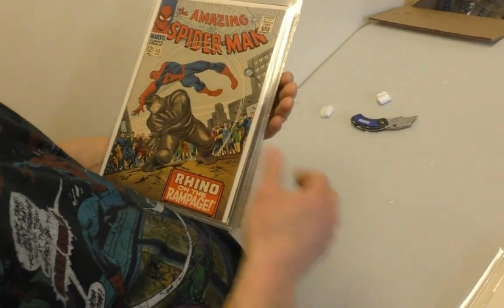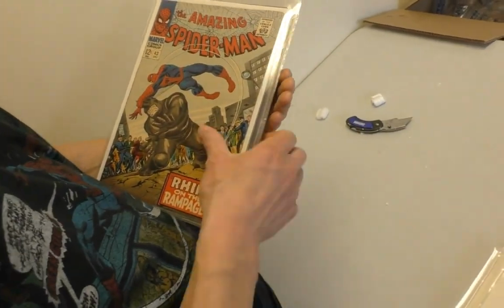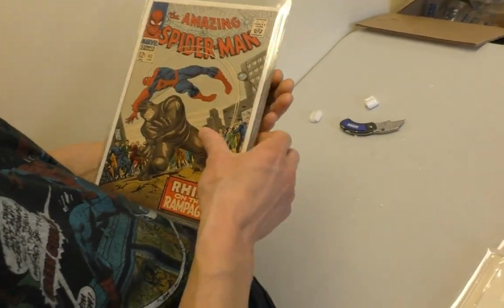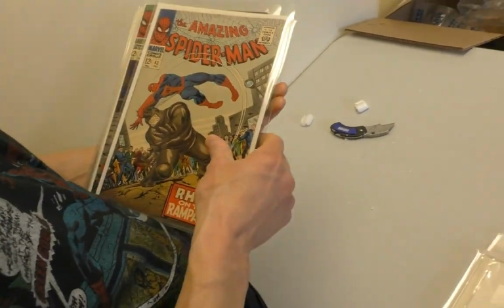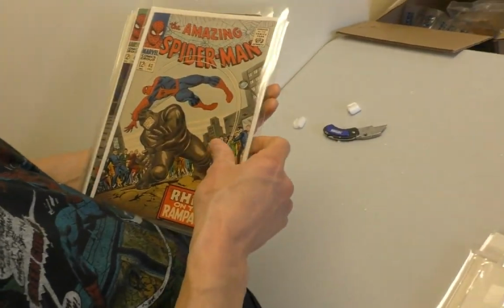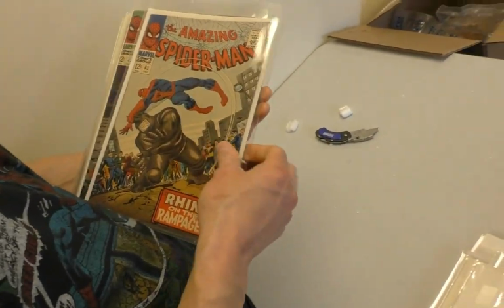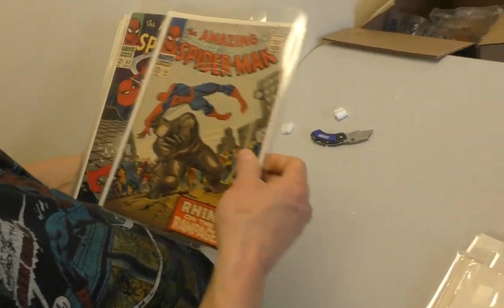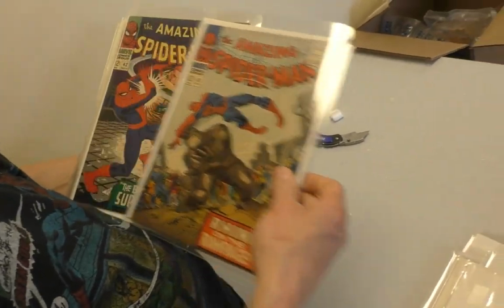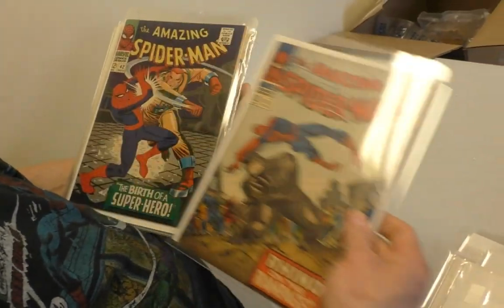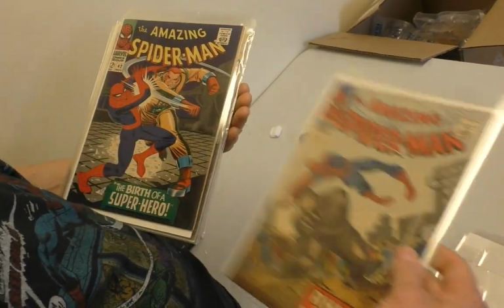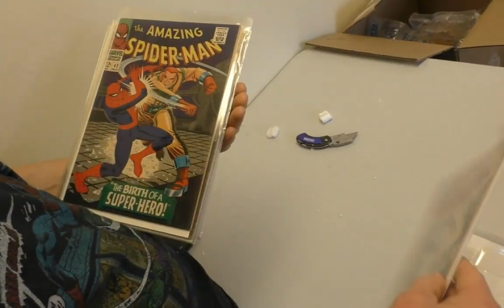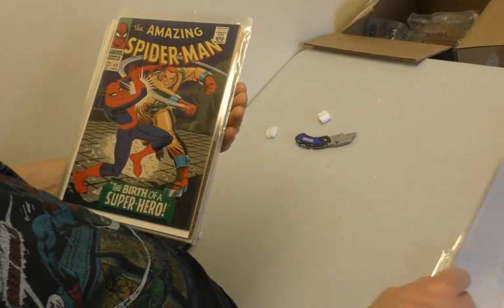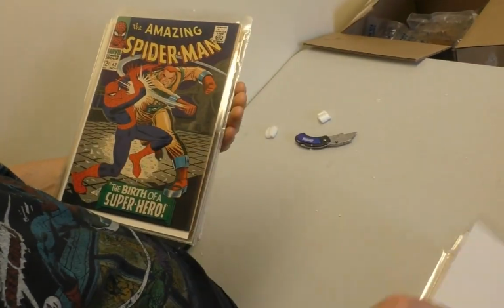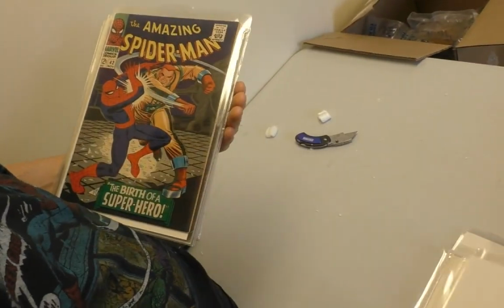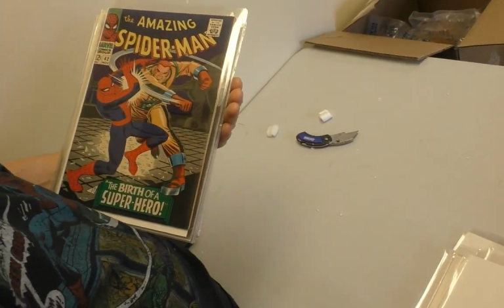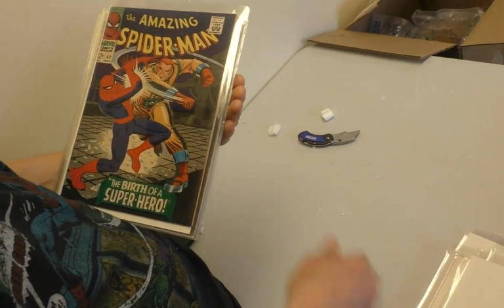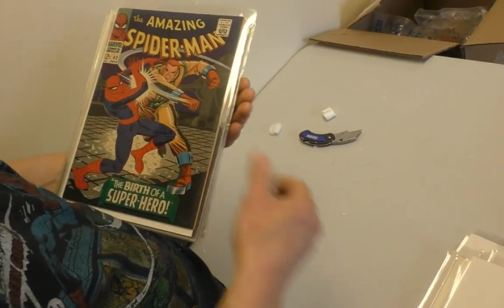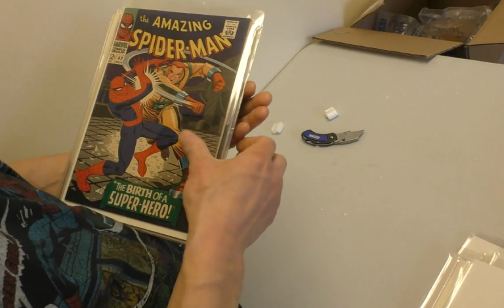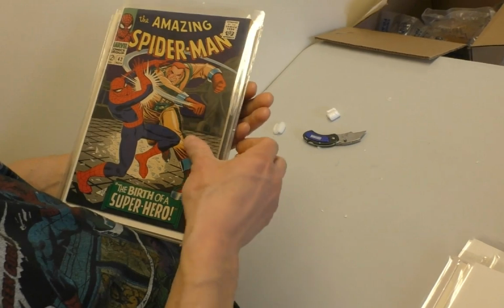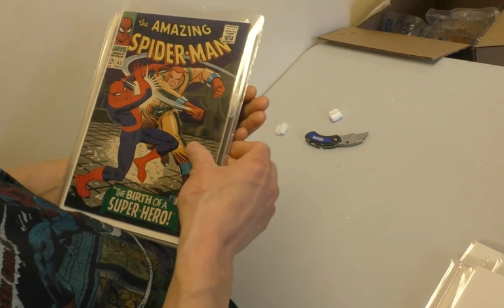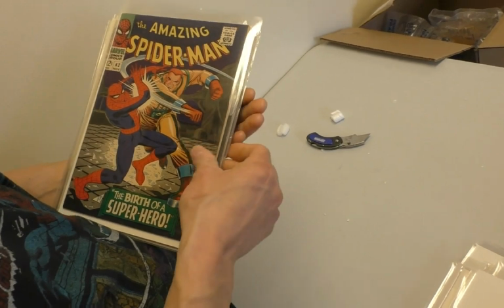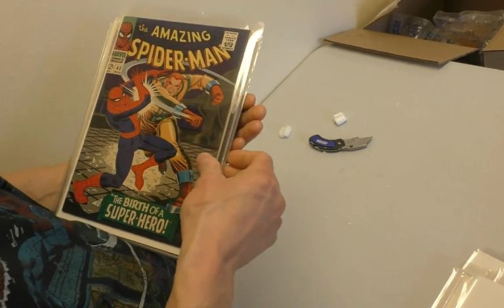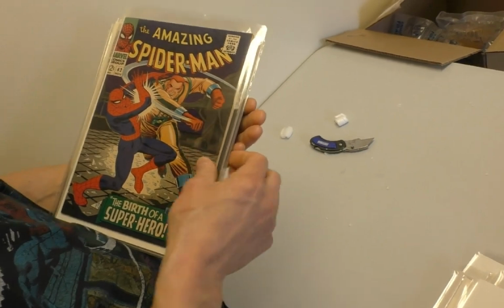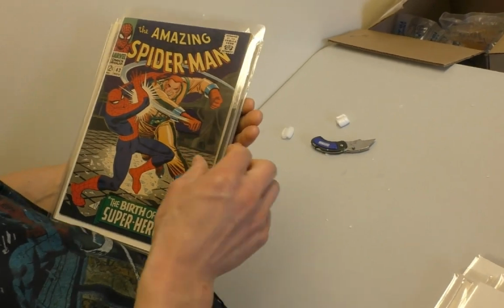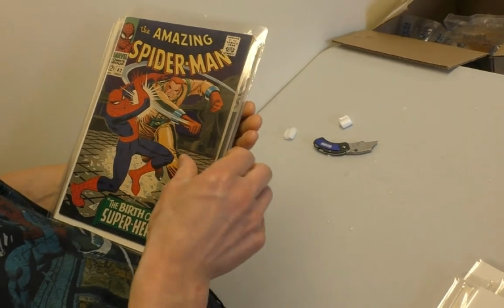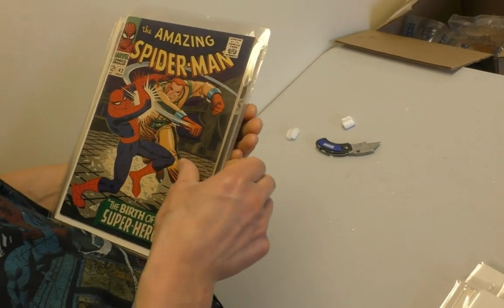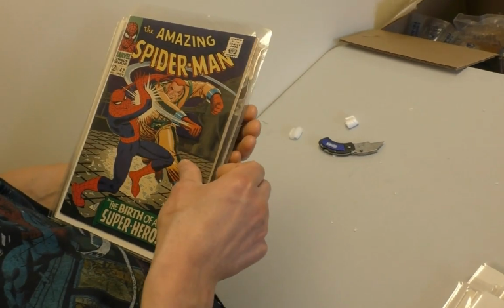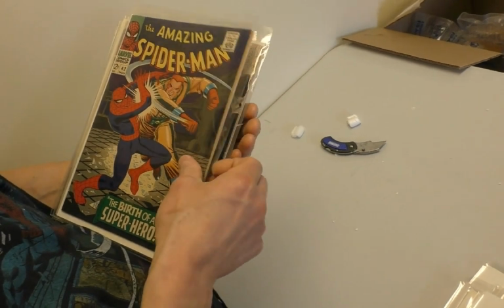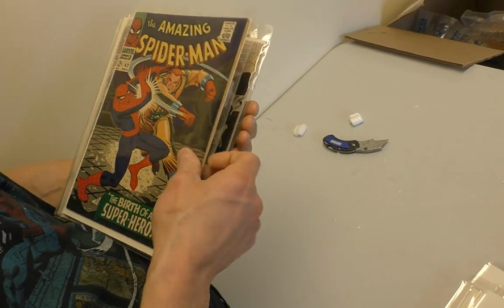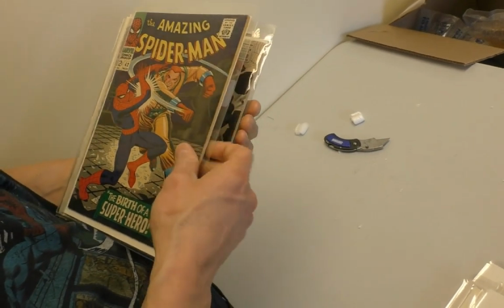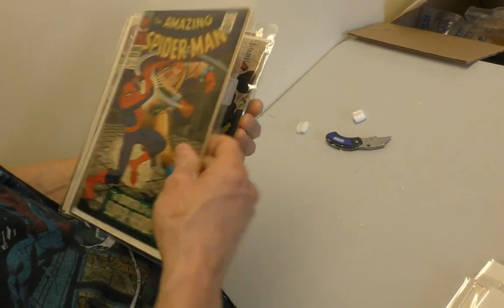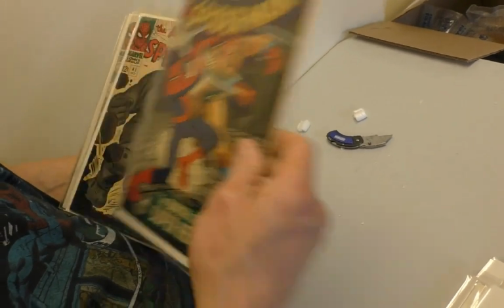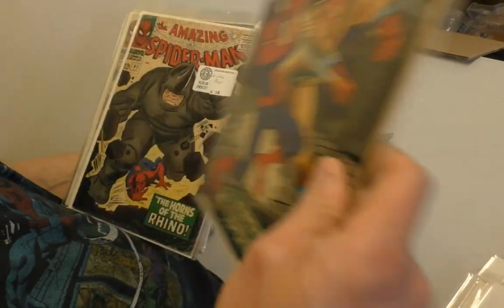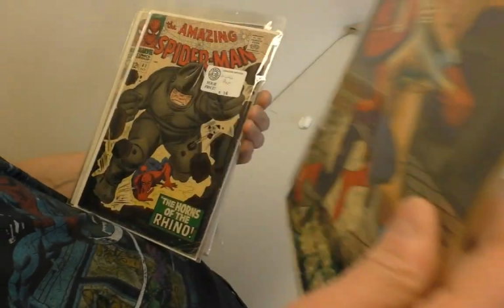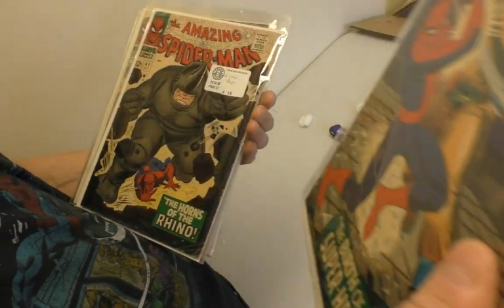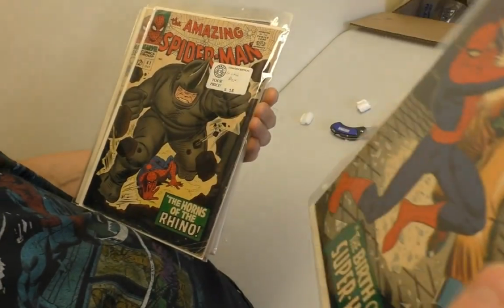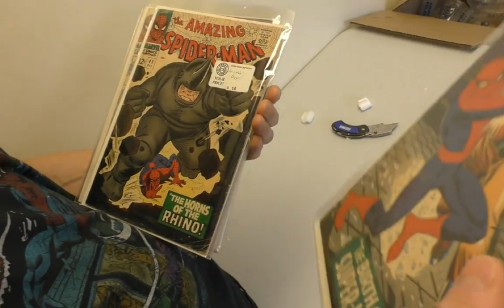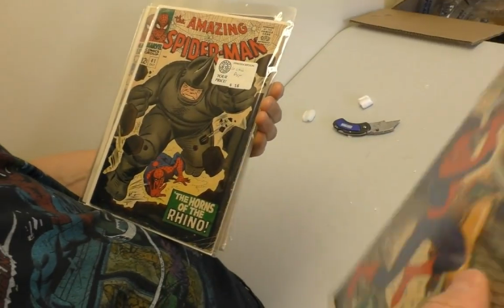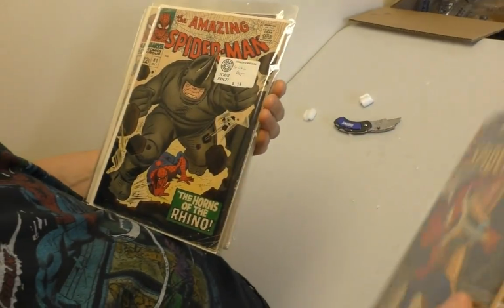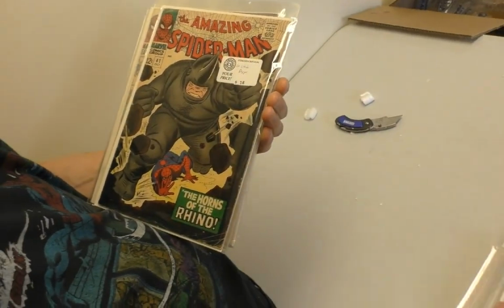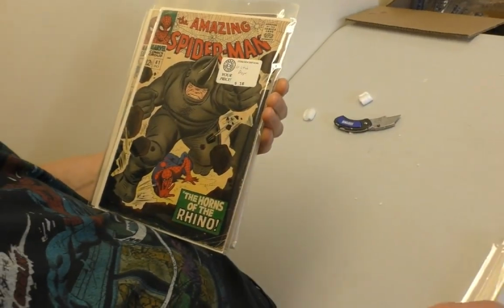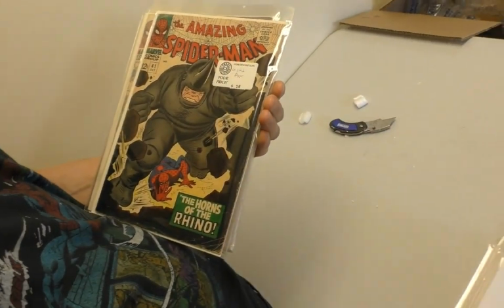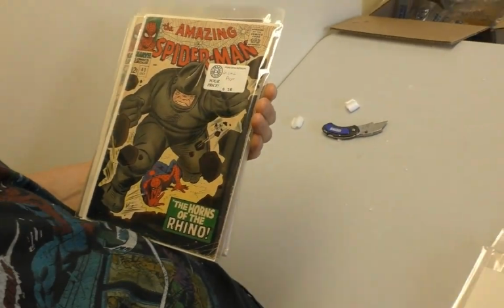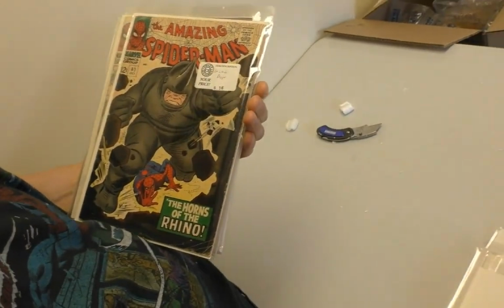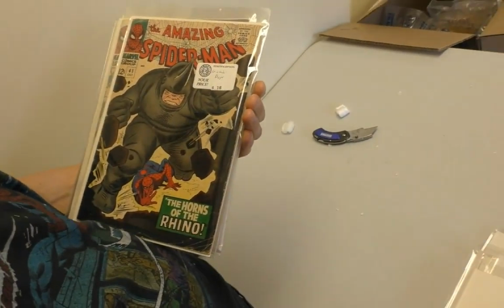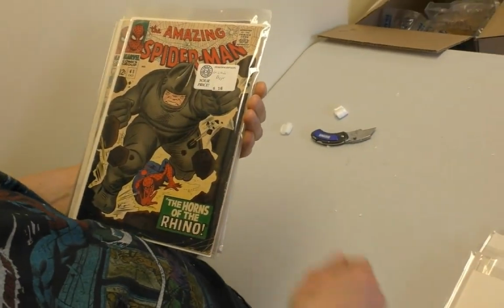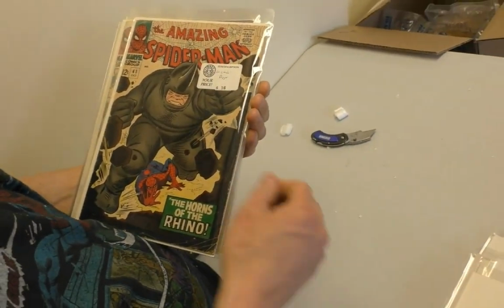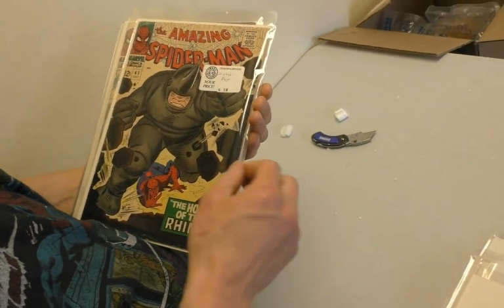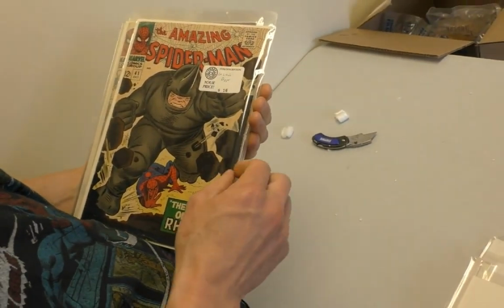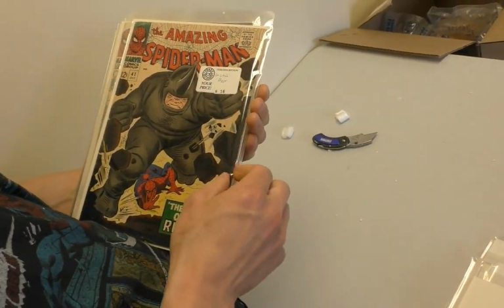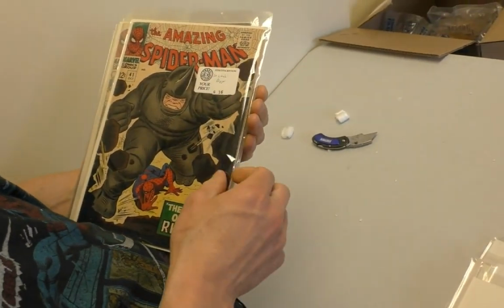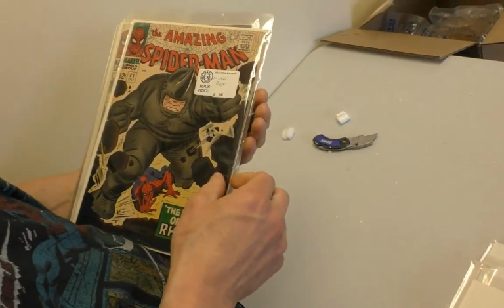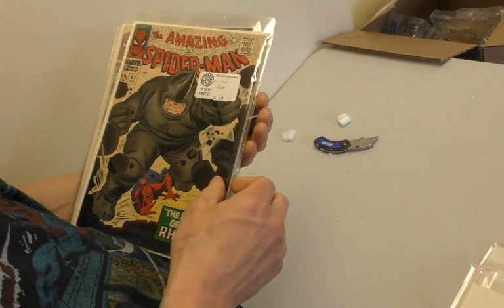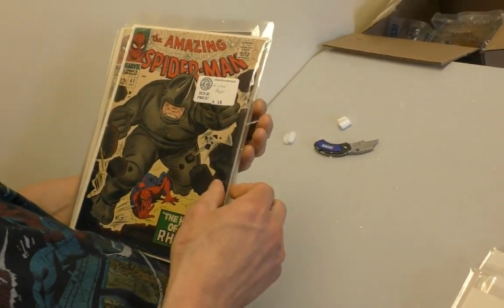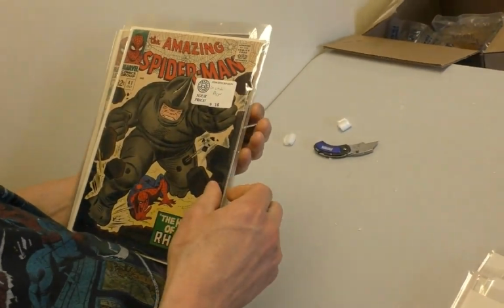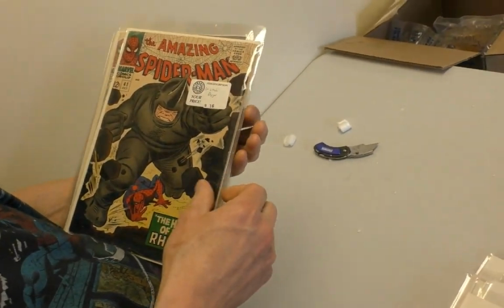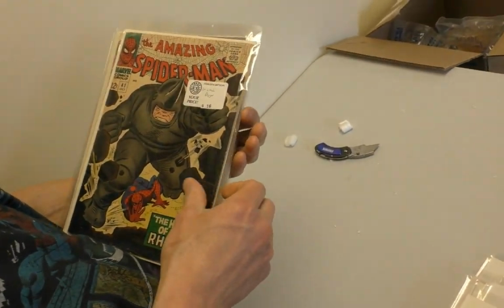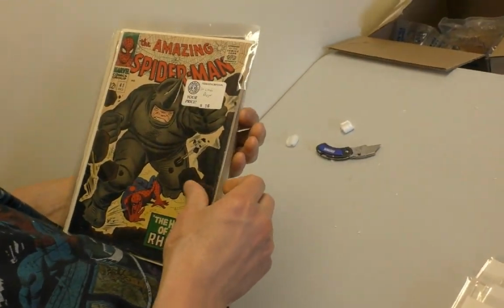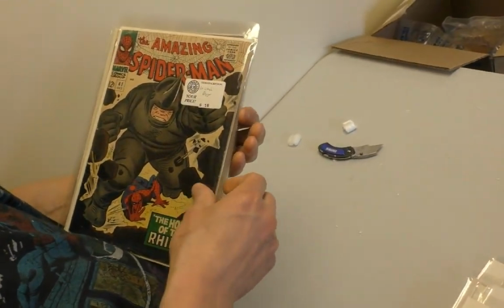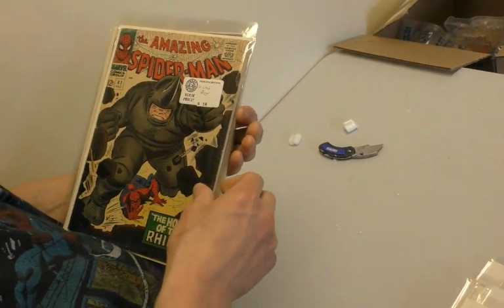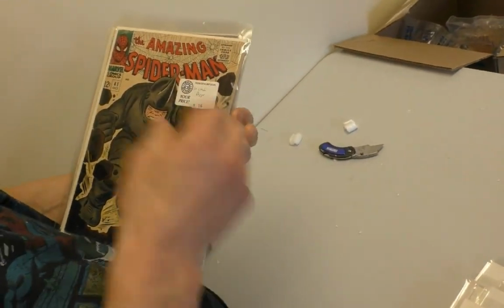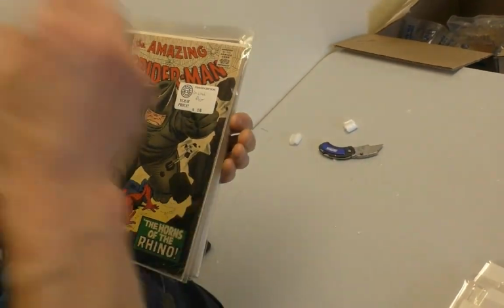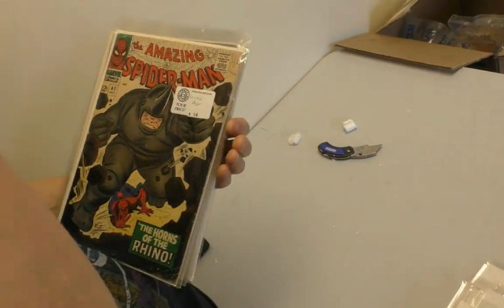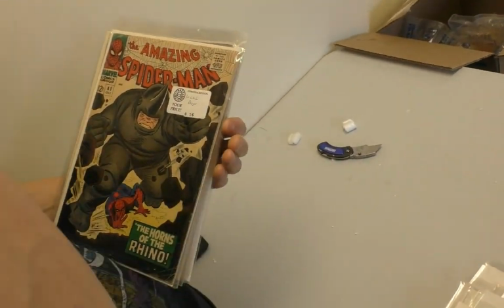Rhino. First Rhino. Boom. You only pay 16 bucks for that. Wow.